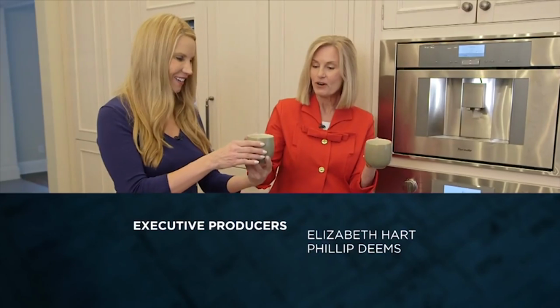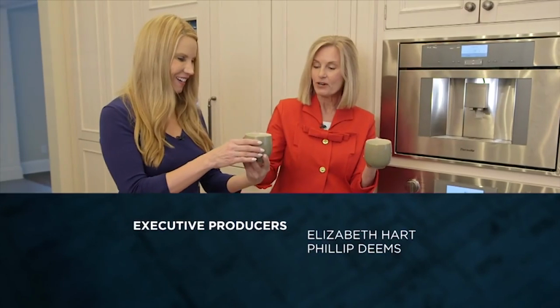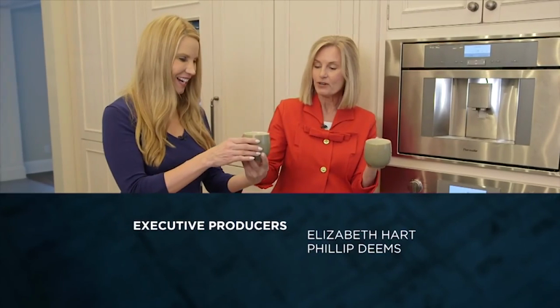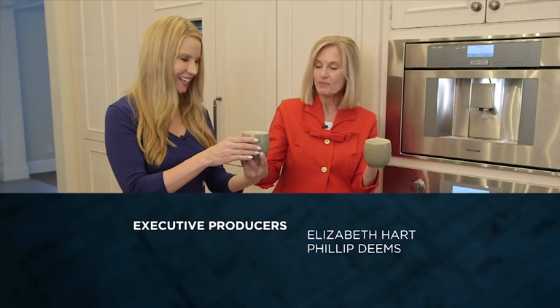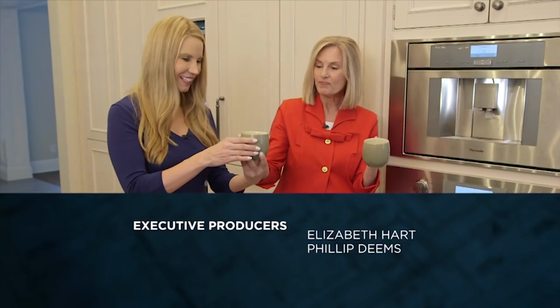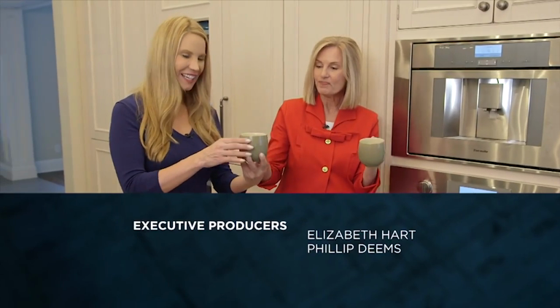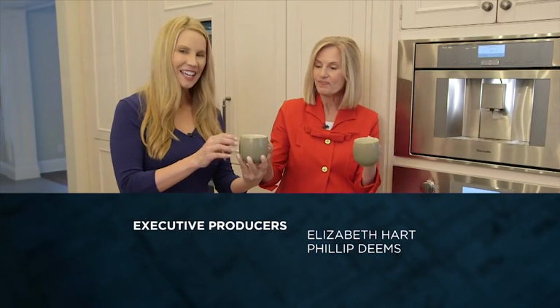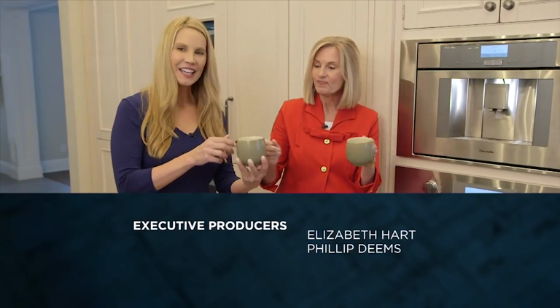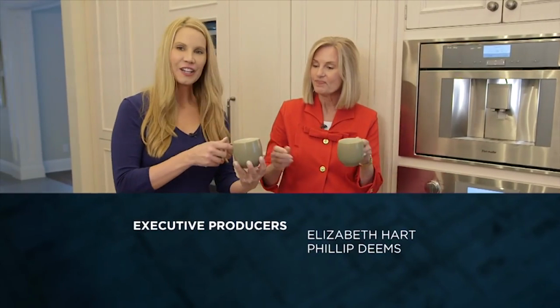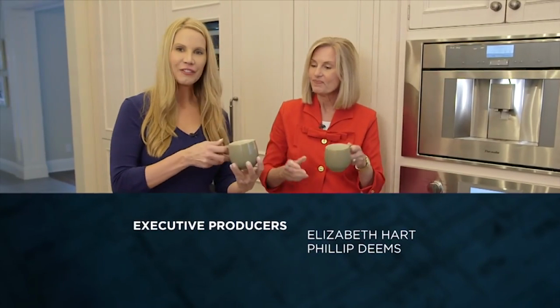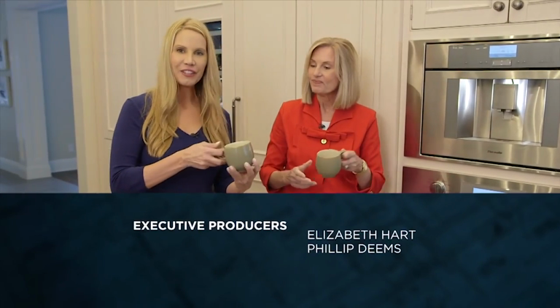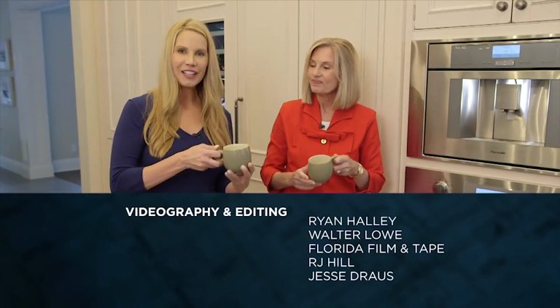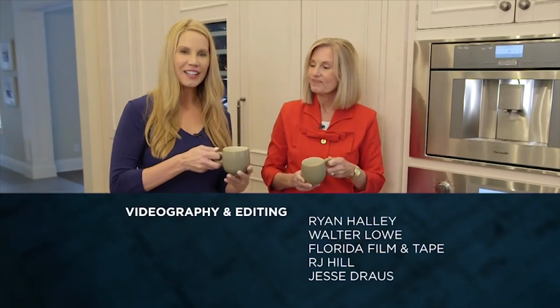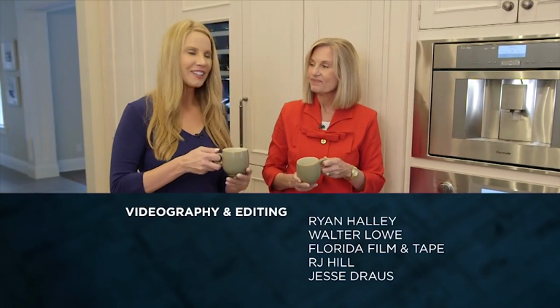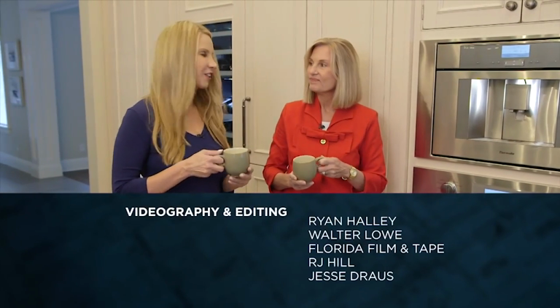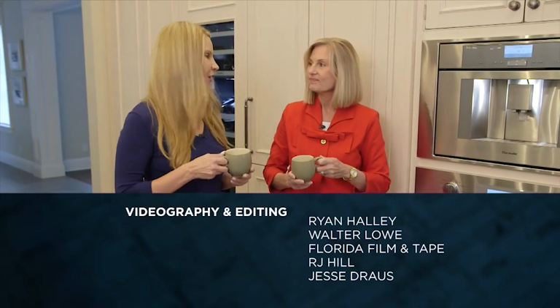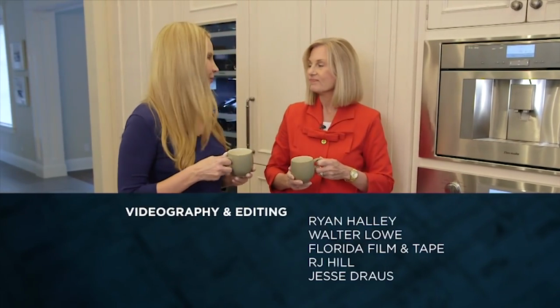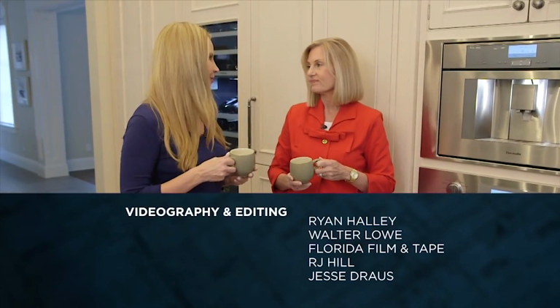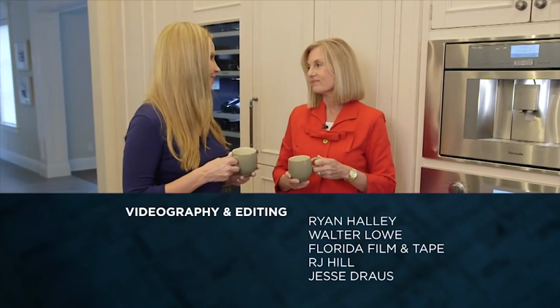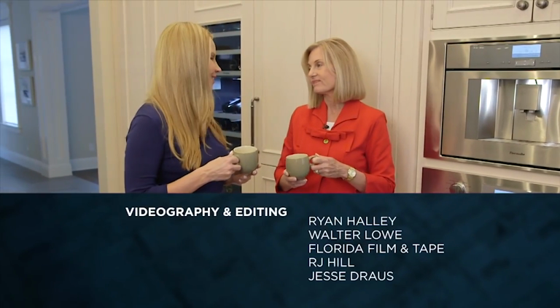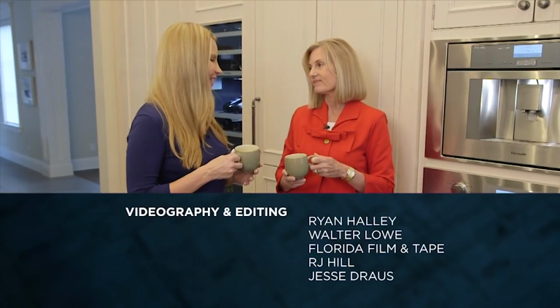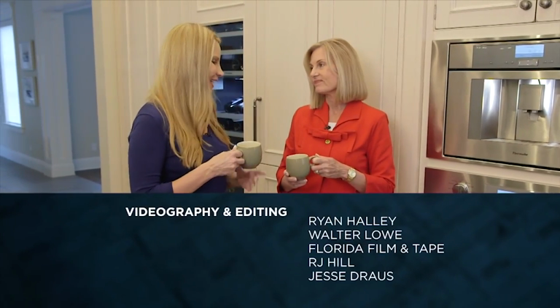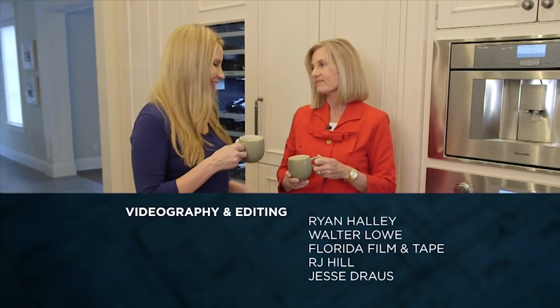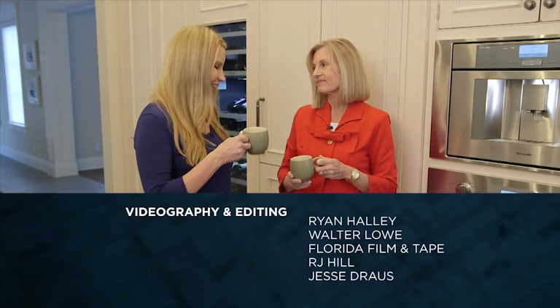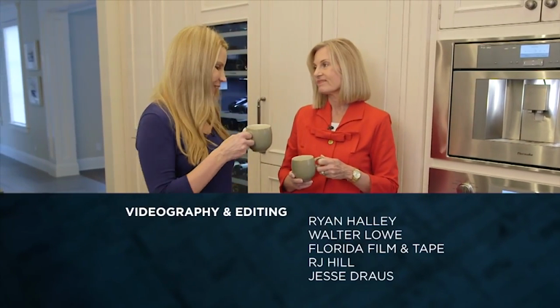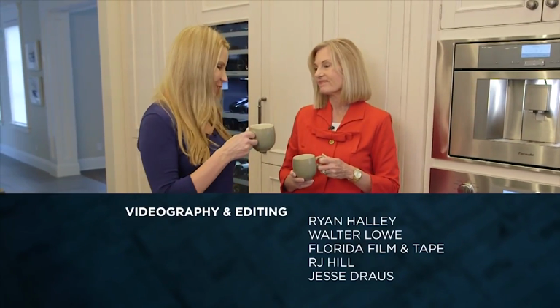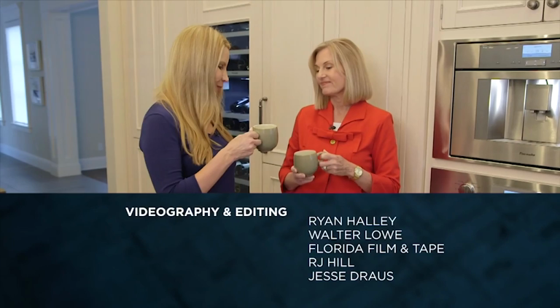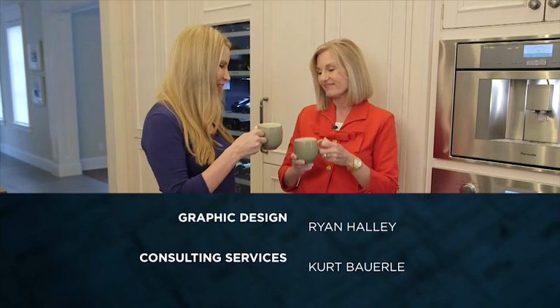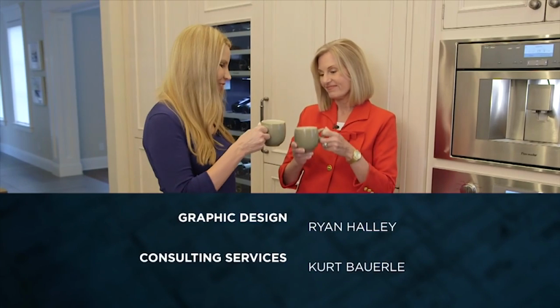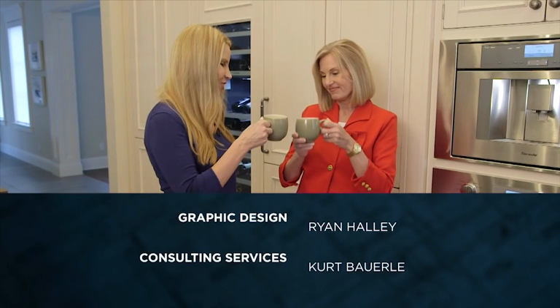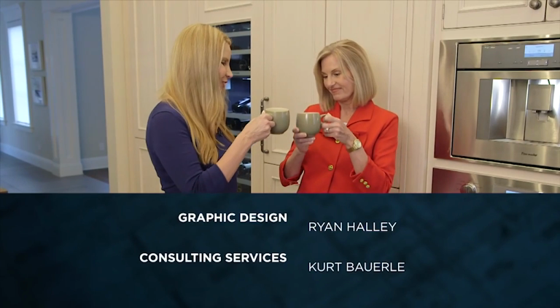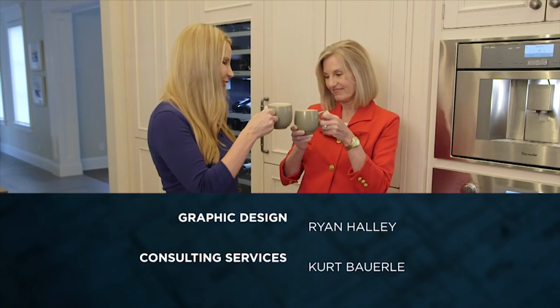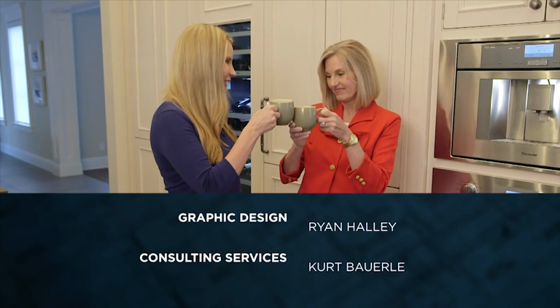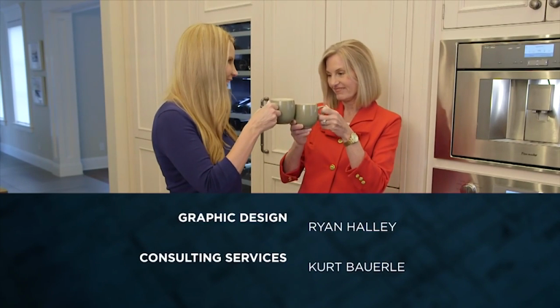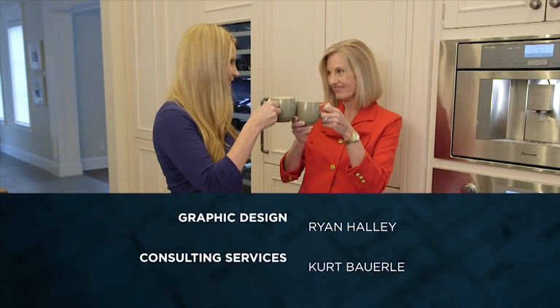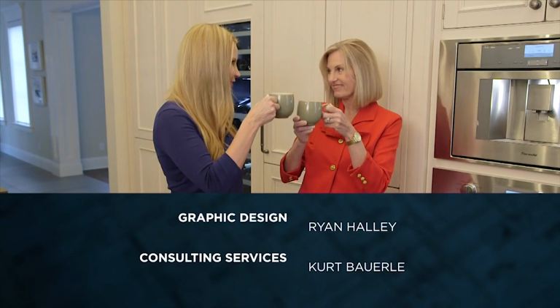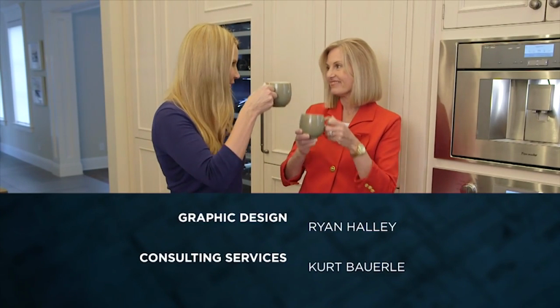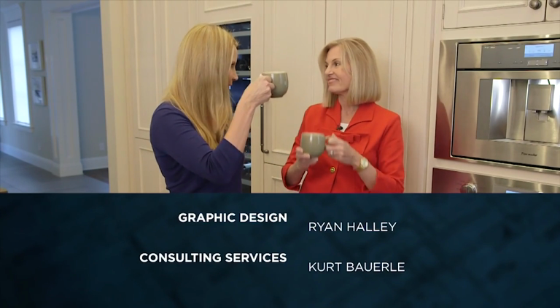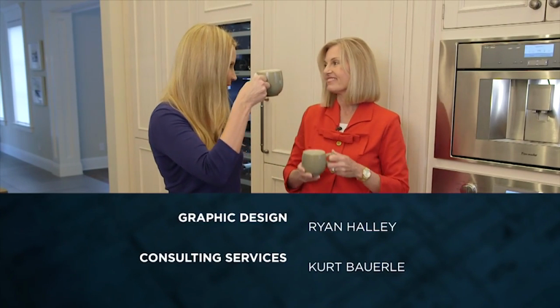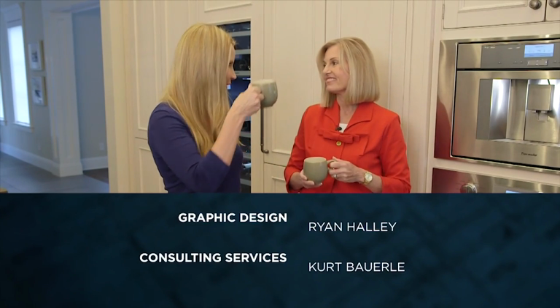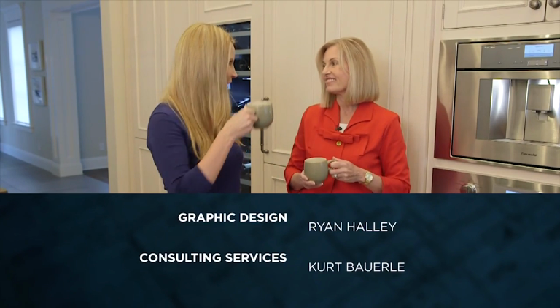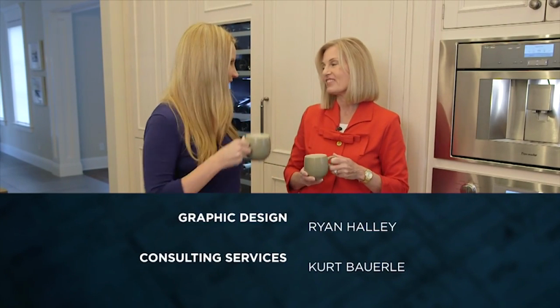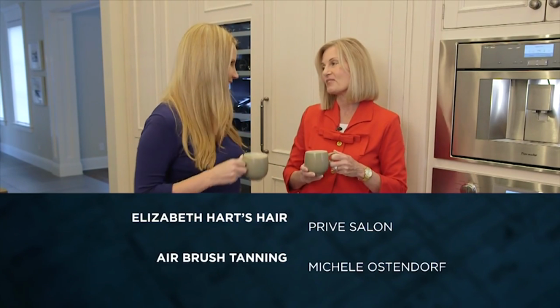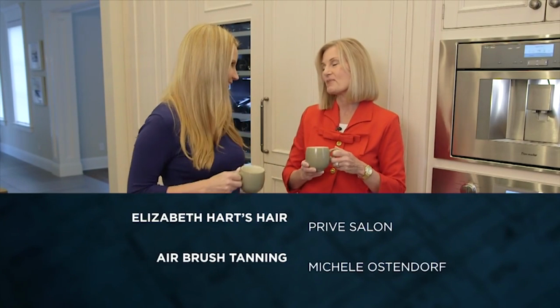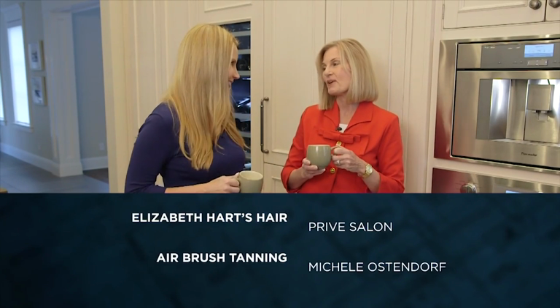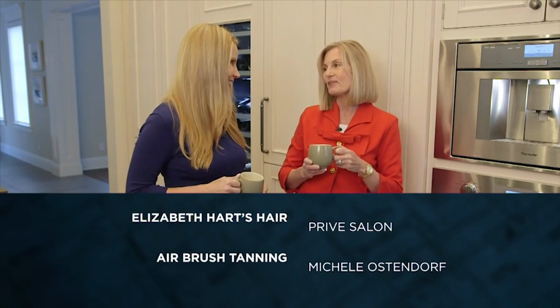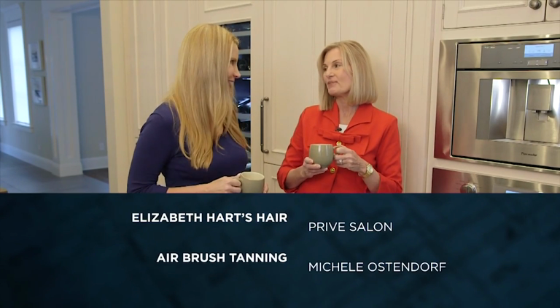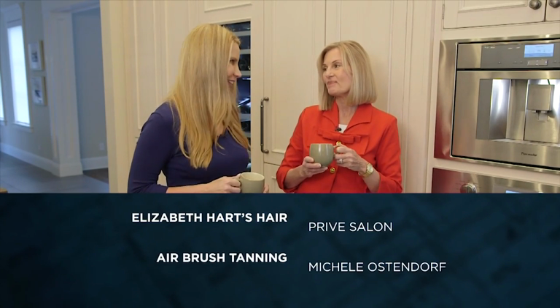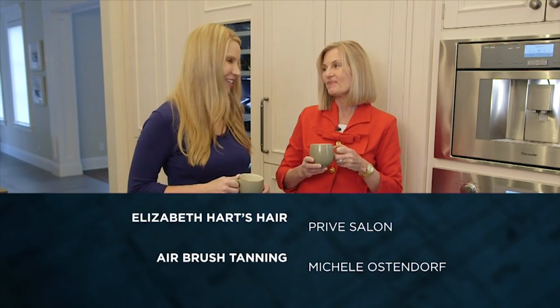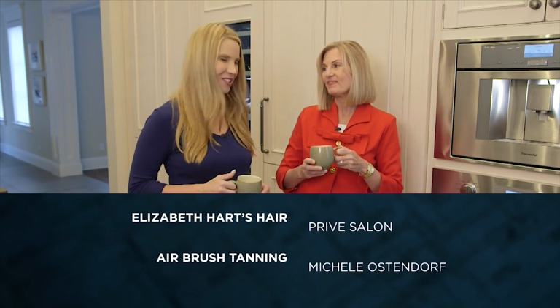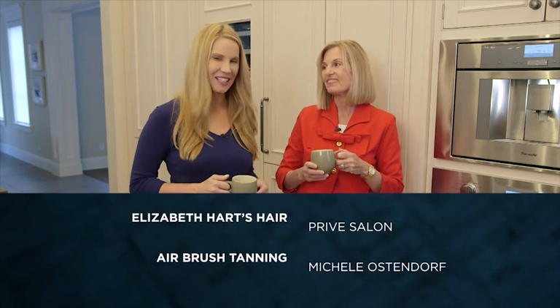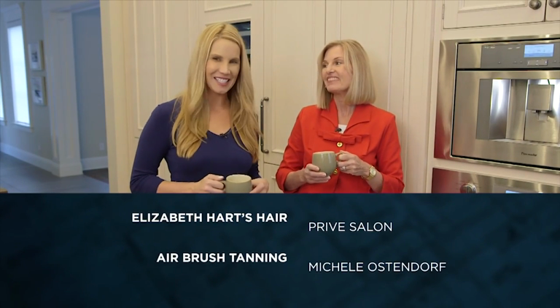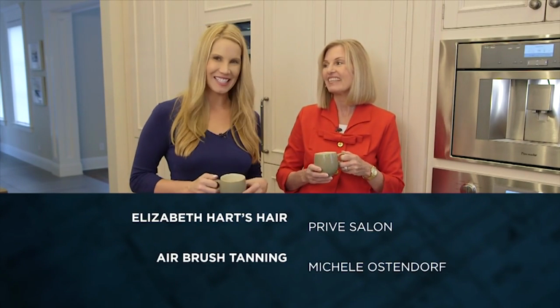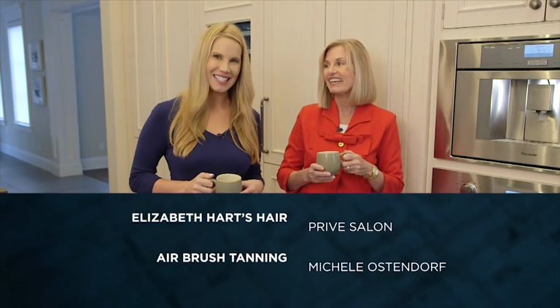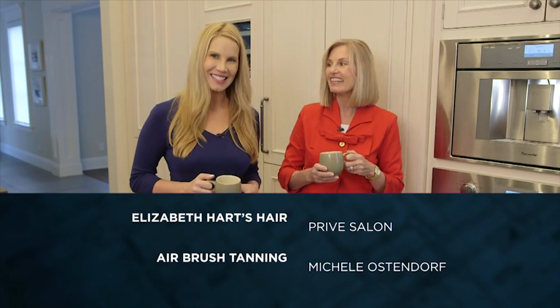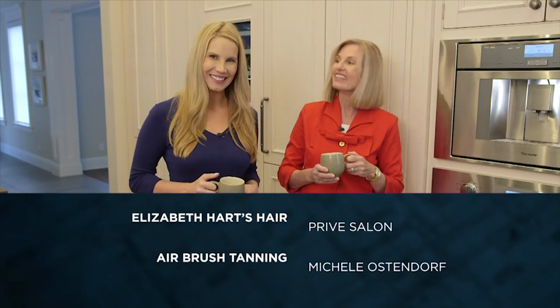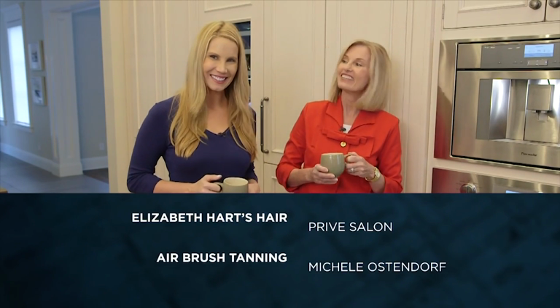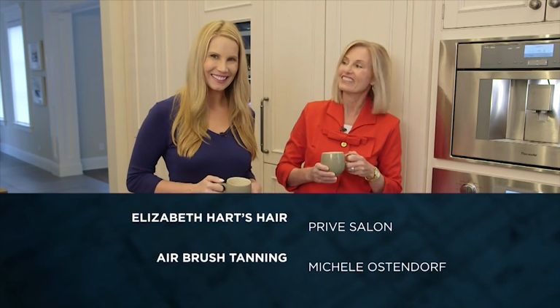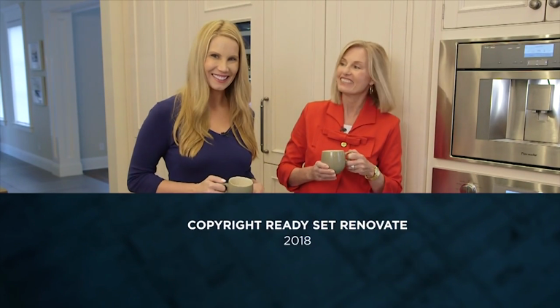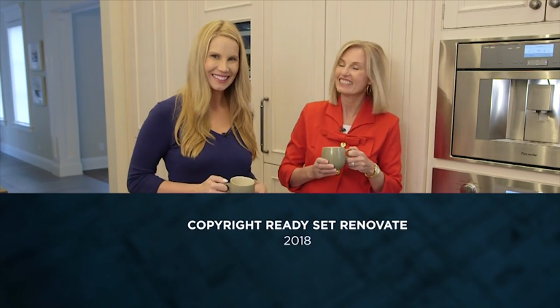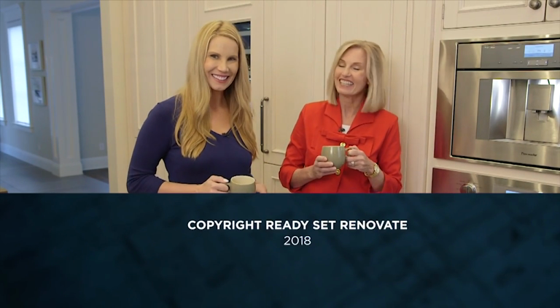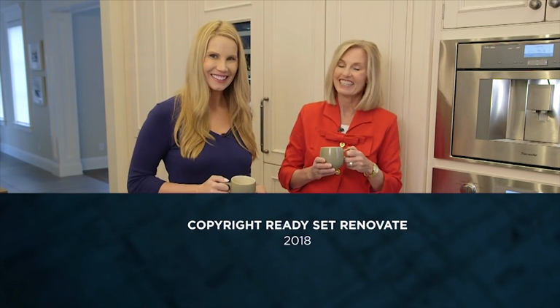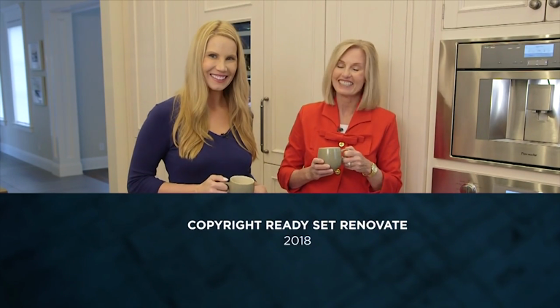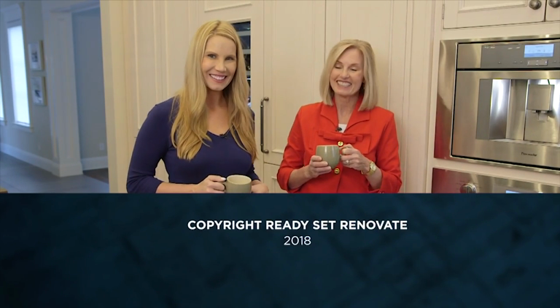Karen Farina, your home is stunning. Thank you so much for letting us follow along. Congratulations.